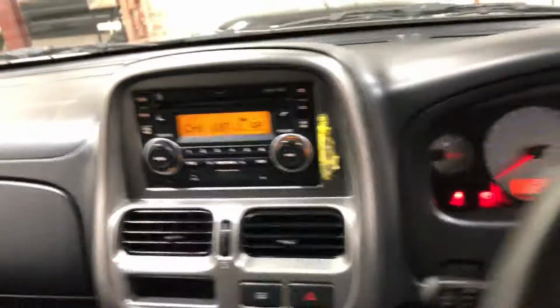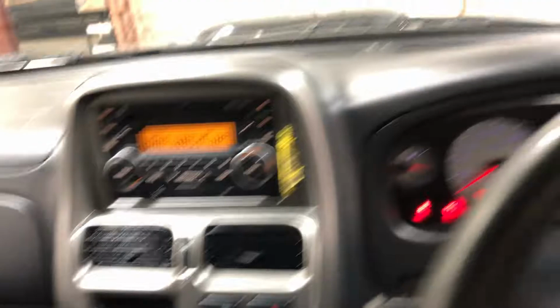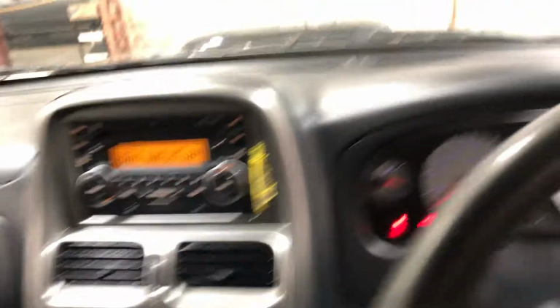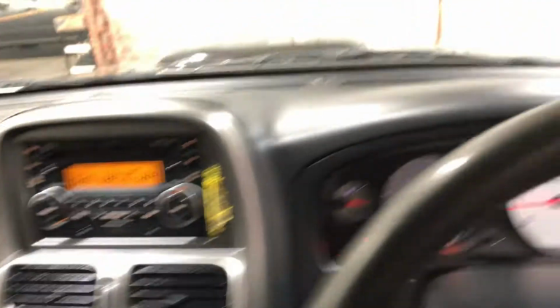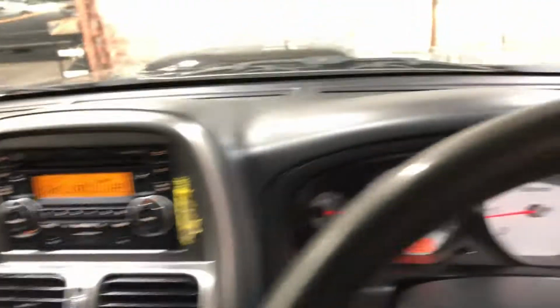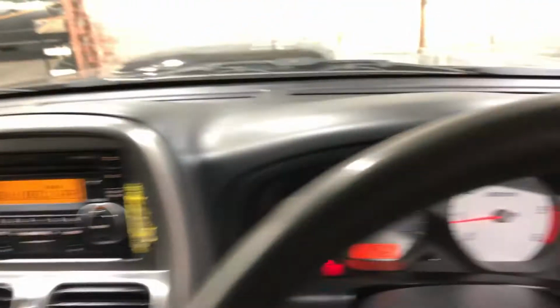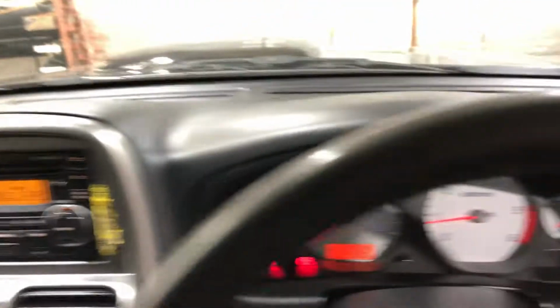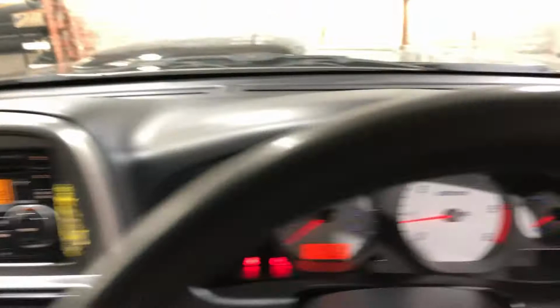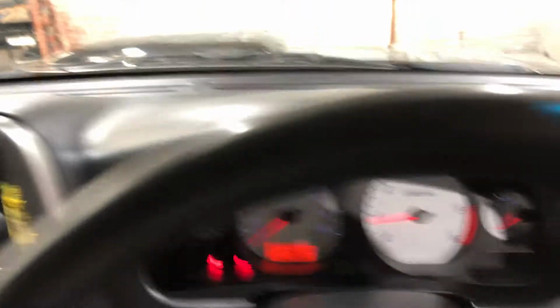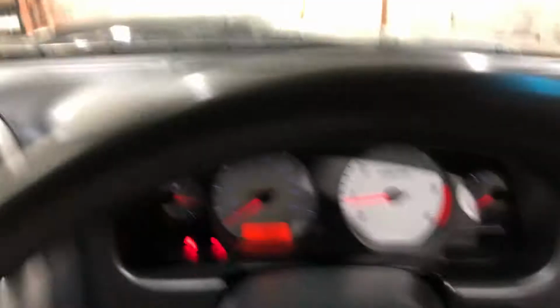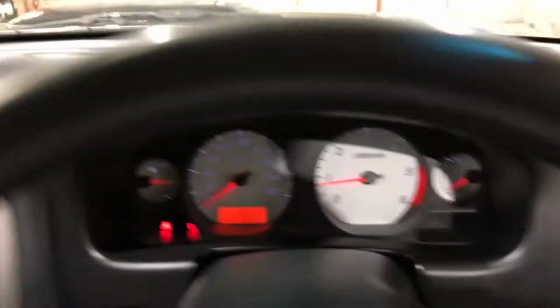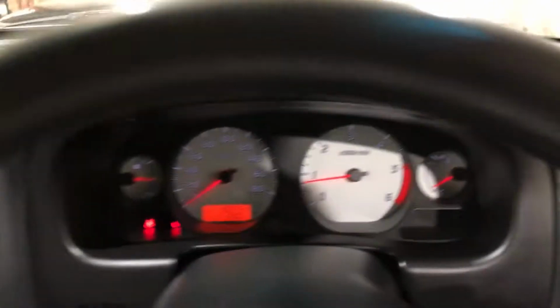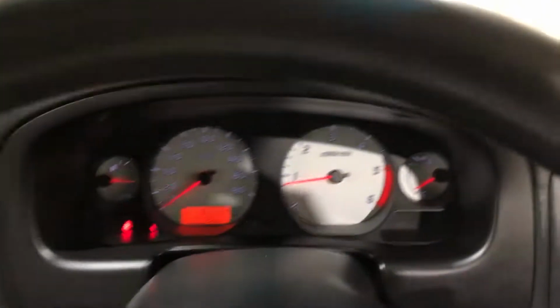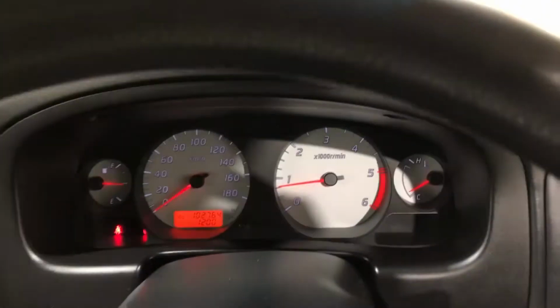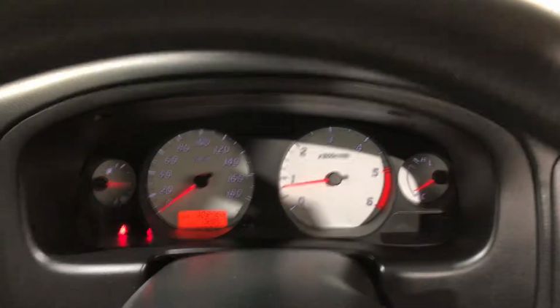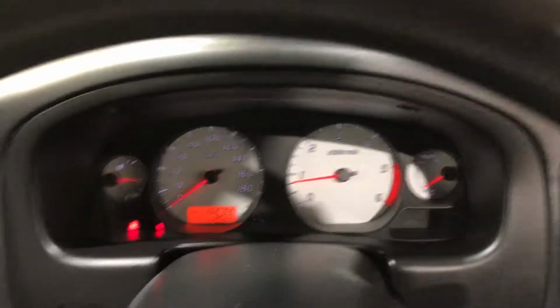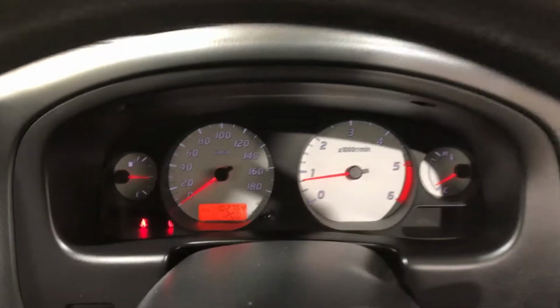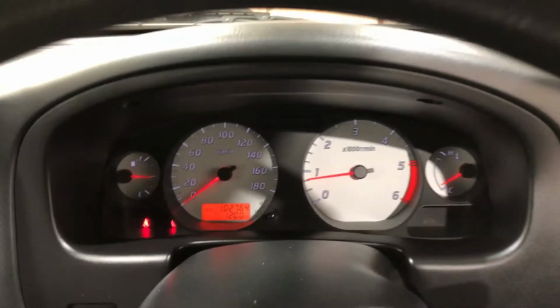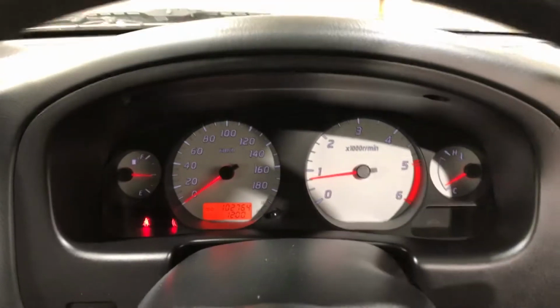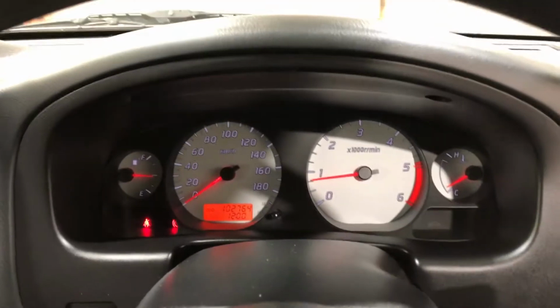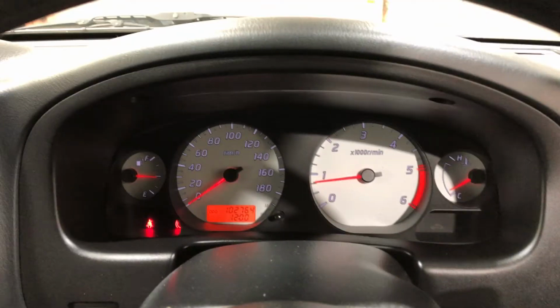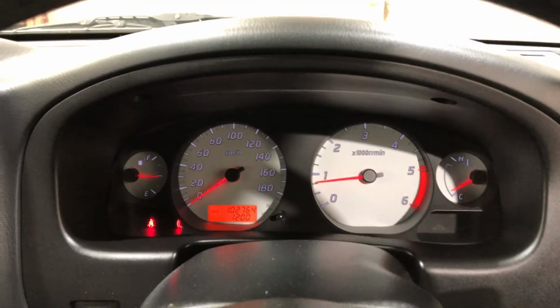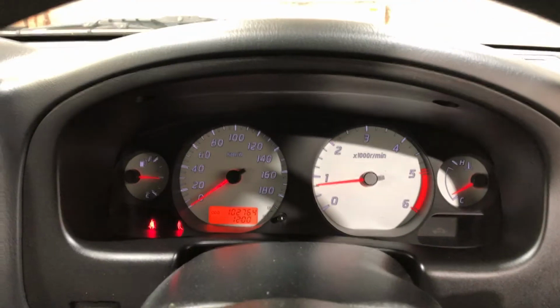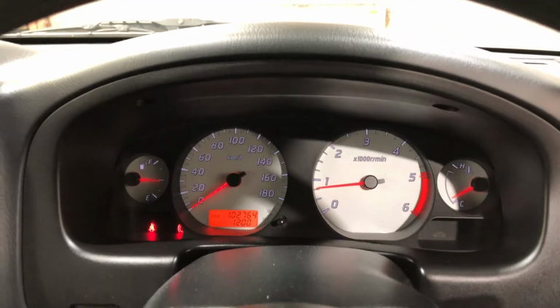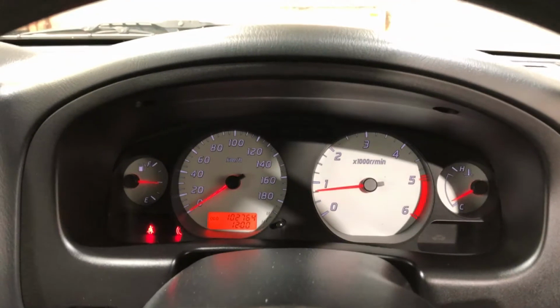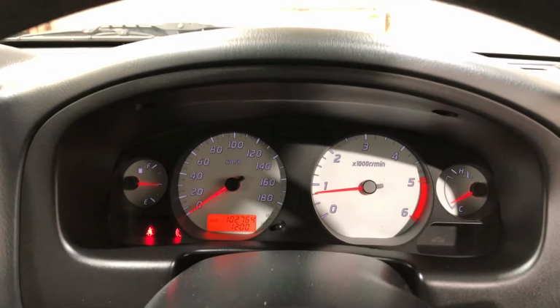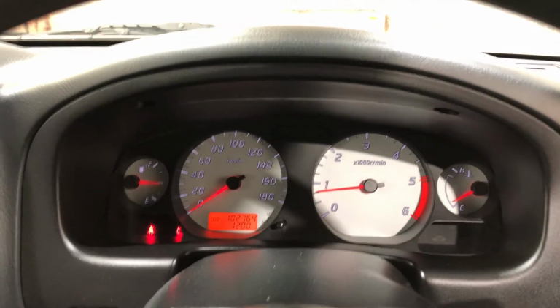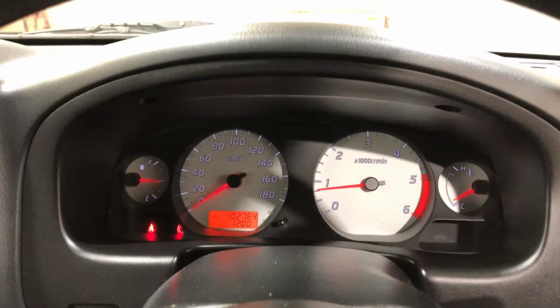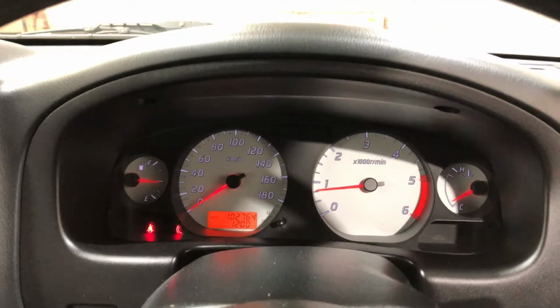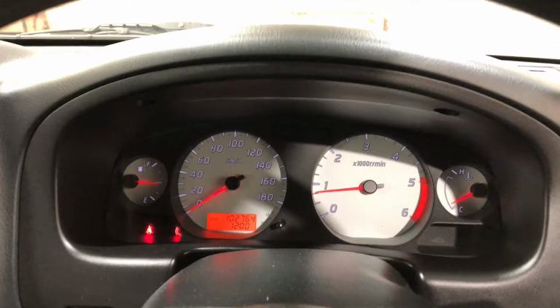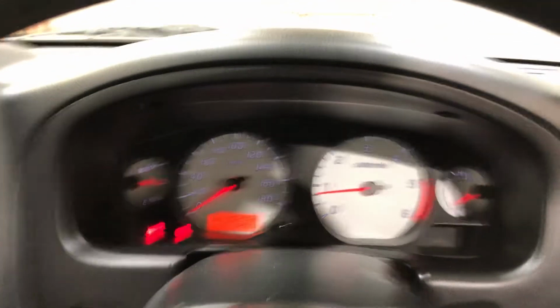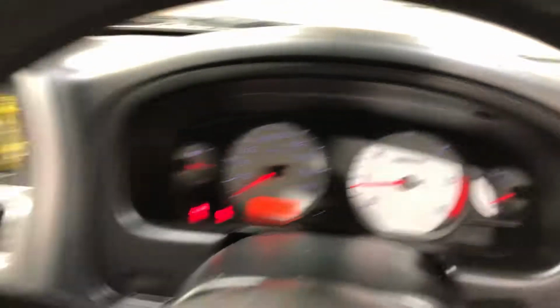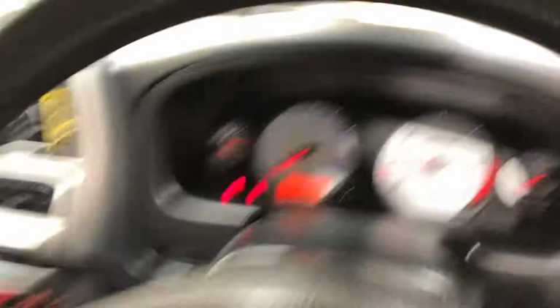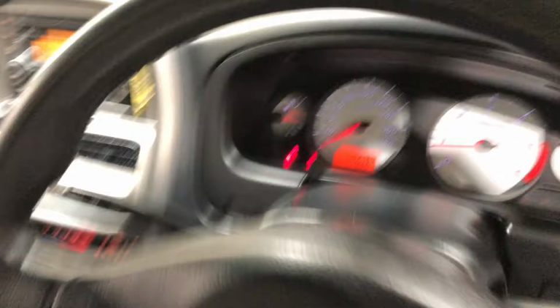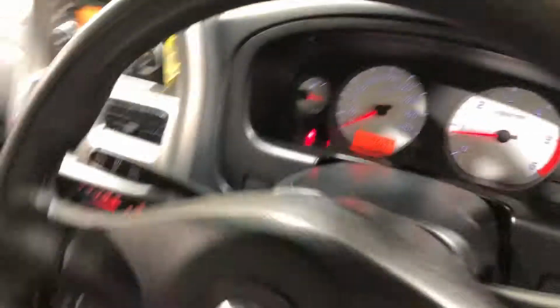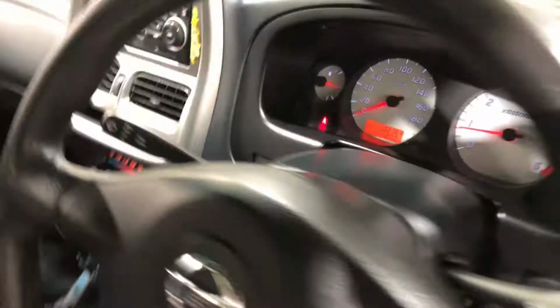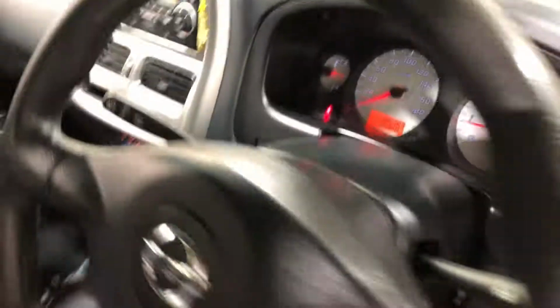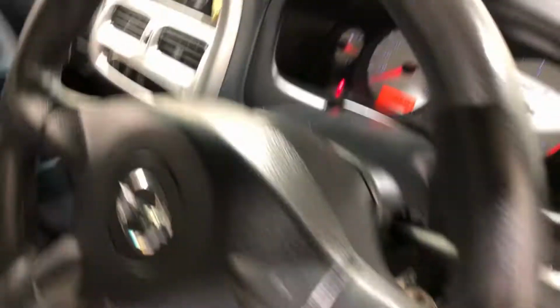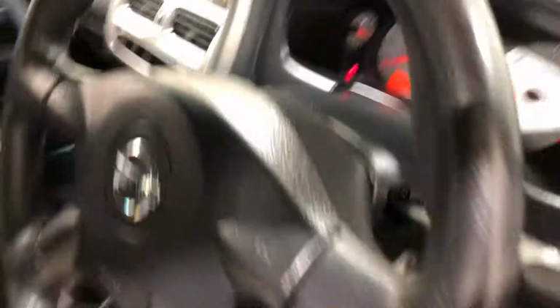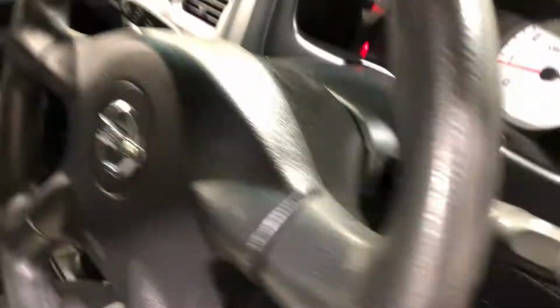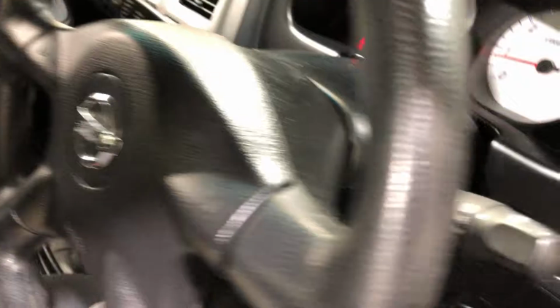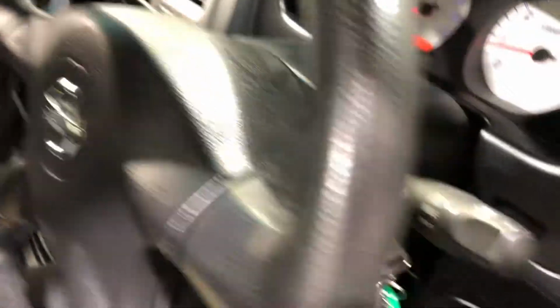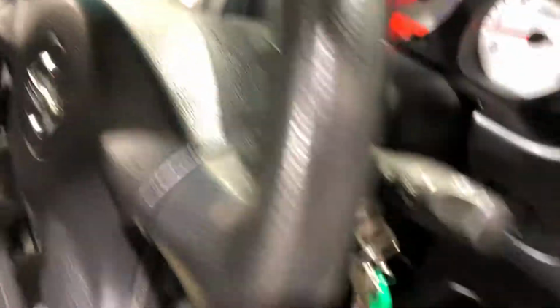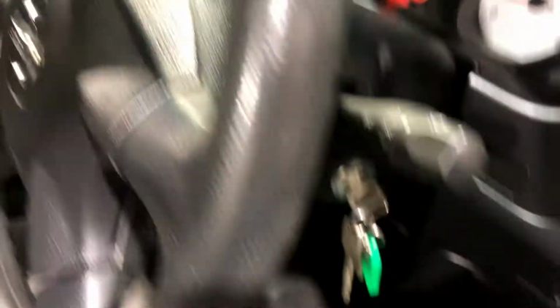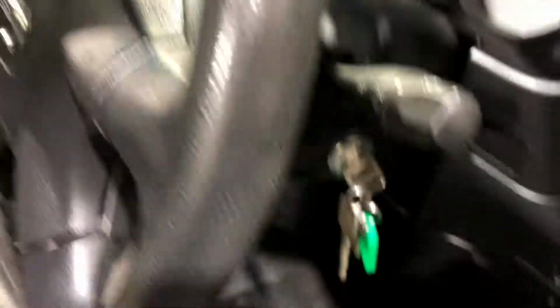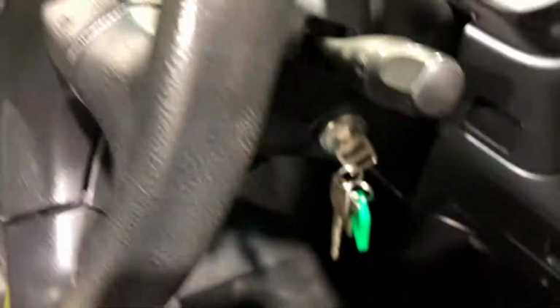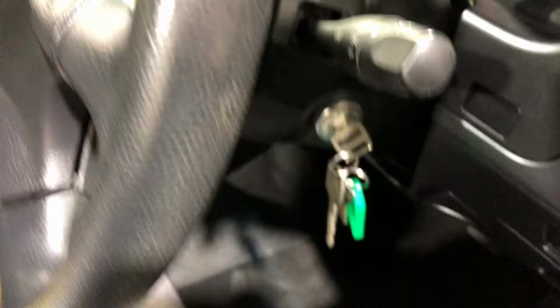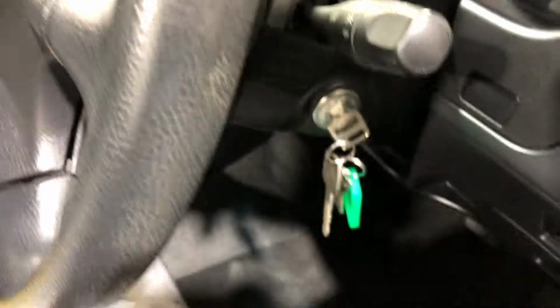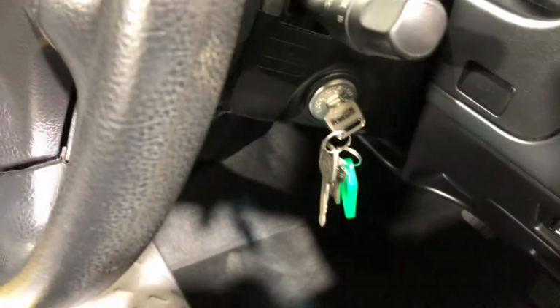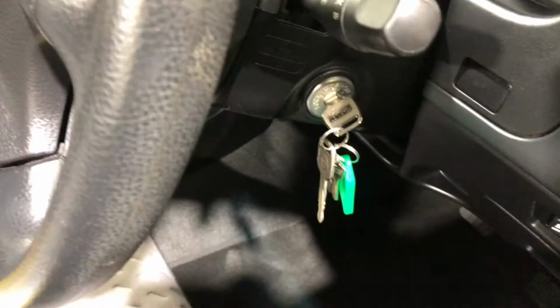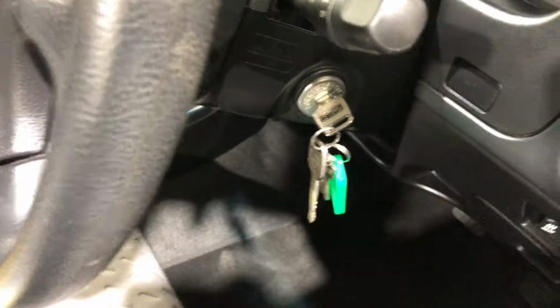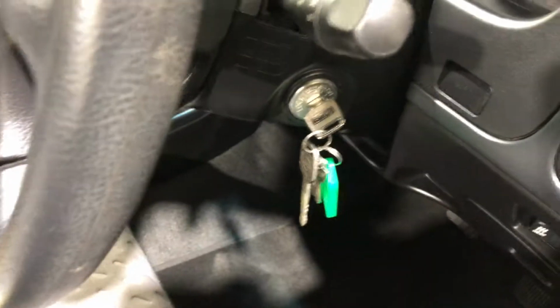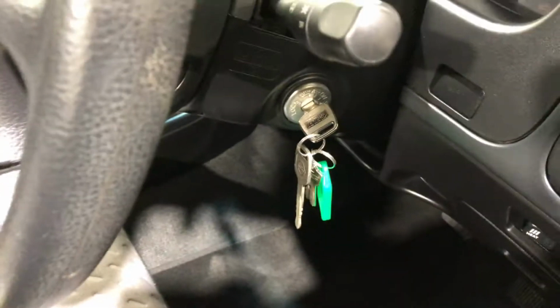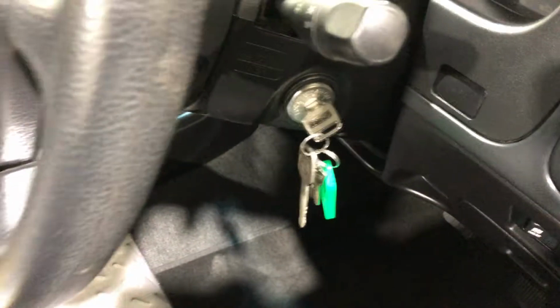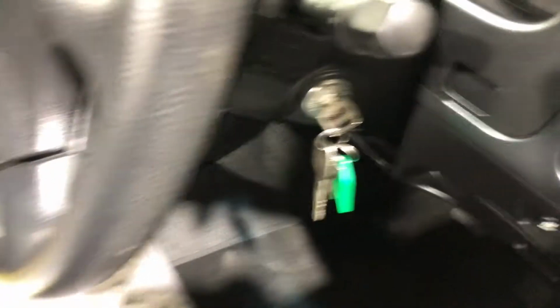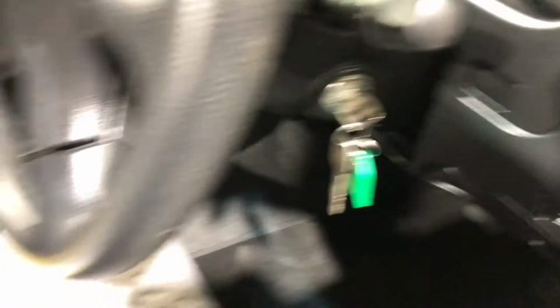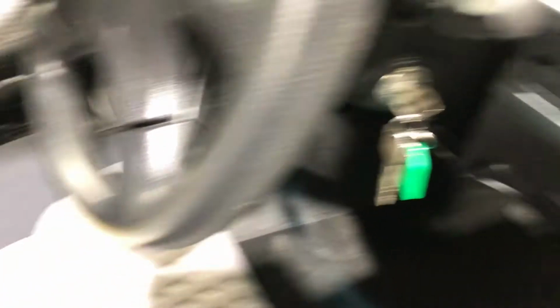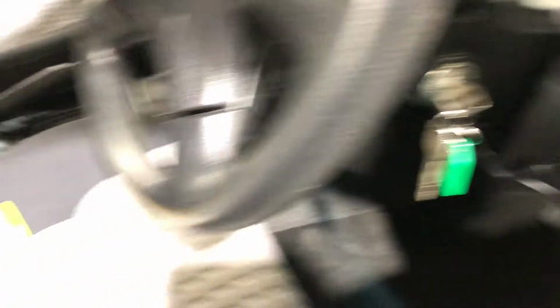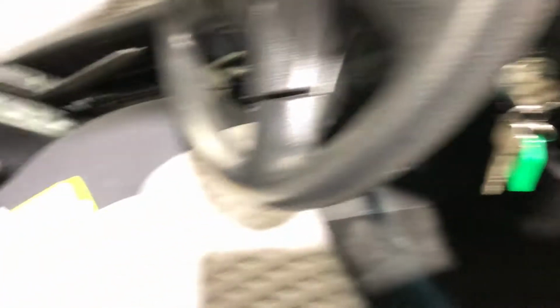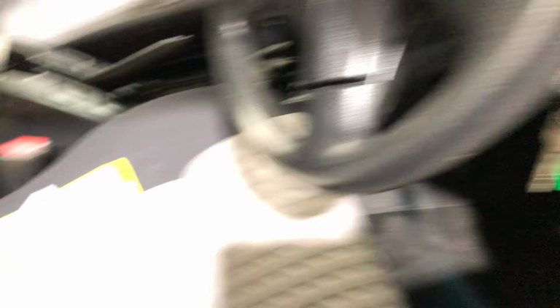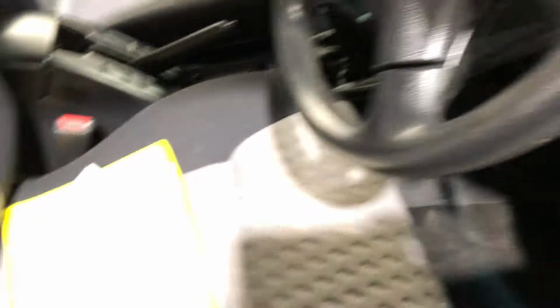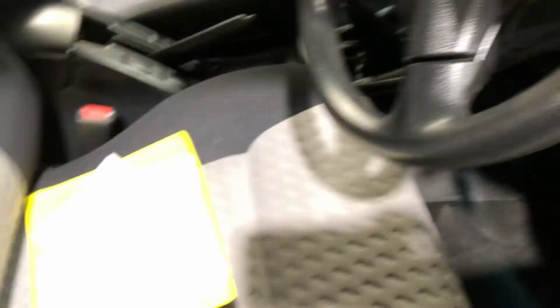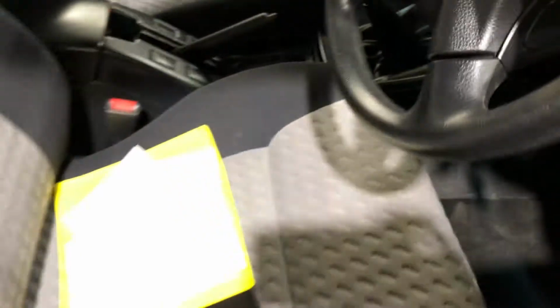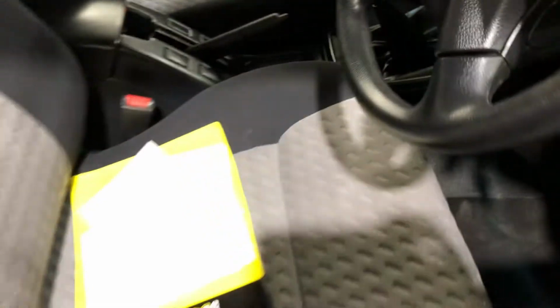This car has travelled only 102,000 kilometres on the clock. It comes with two sets of keys and a full set of books.